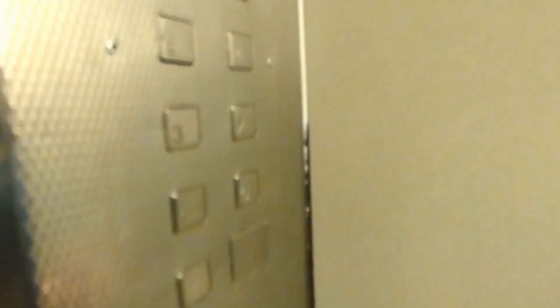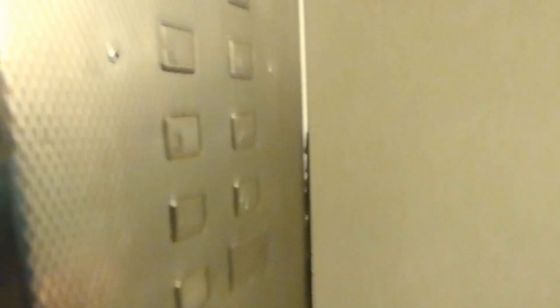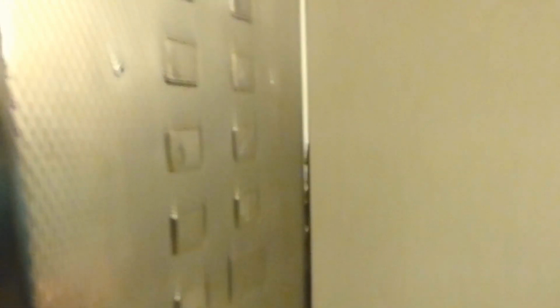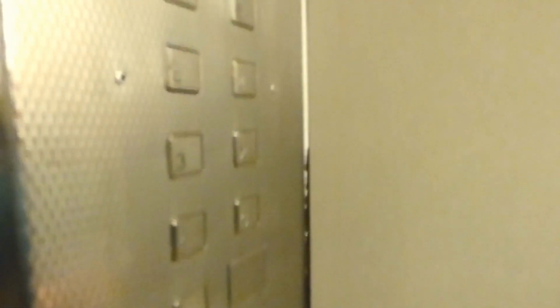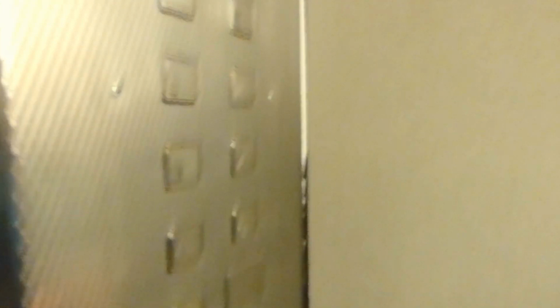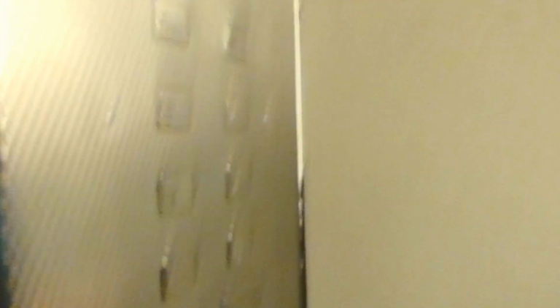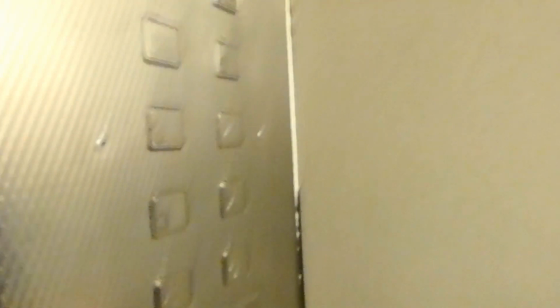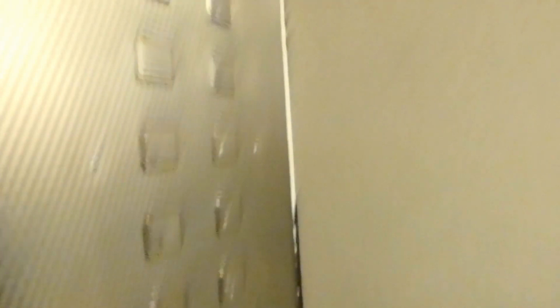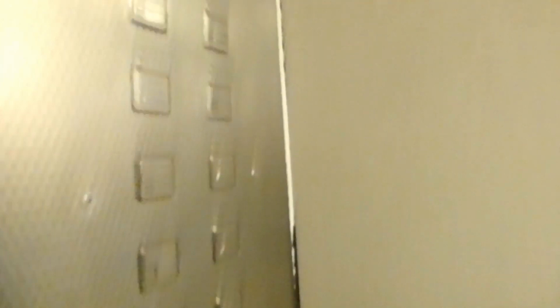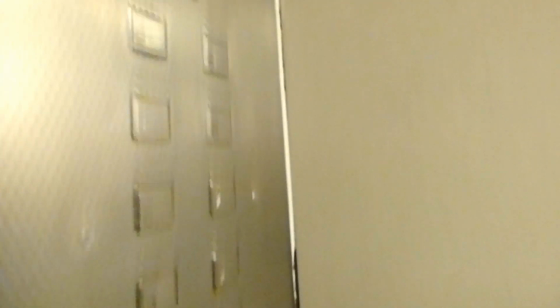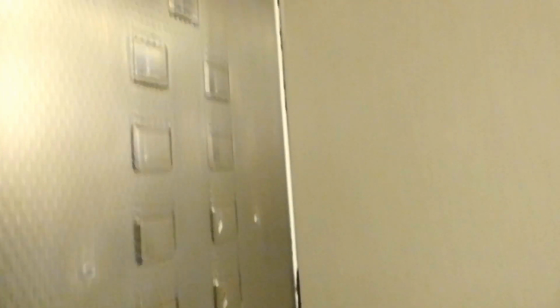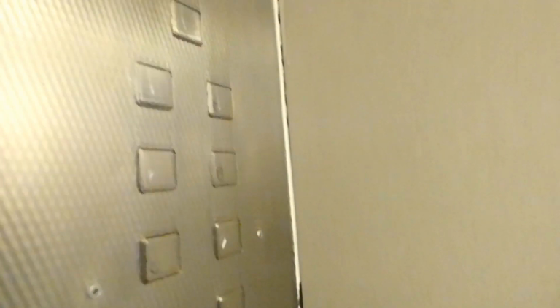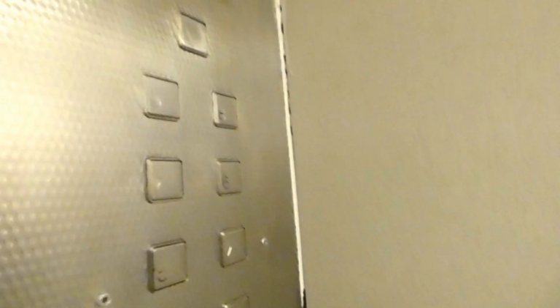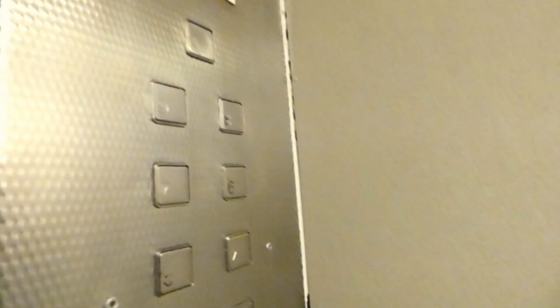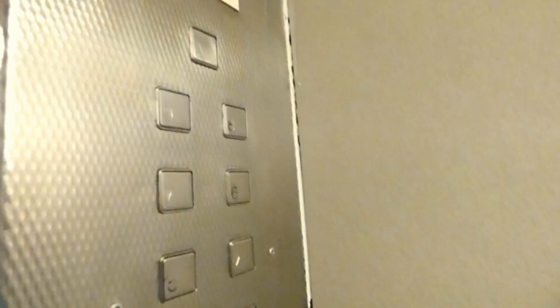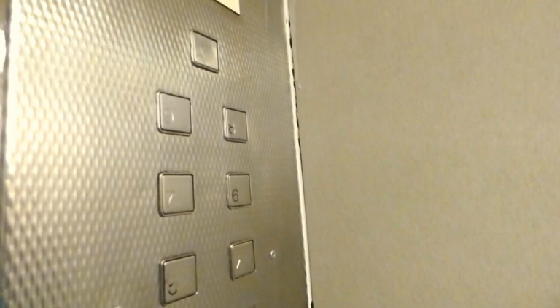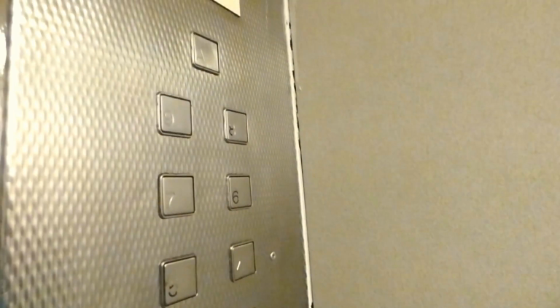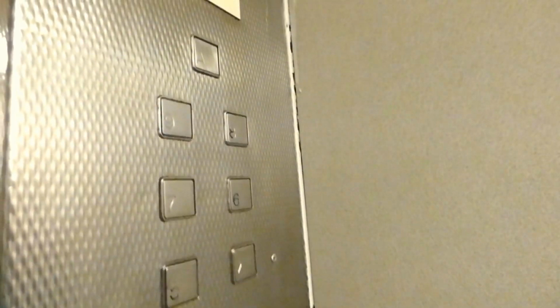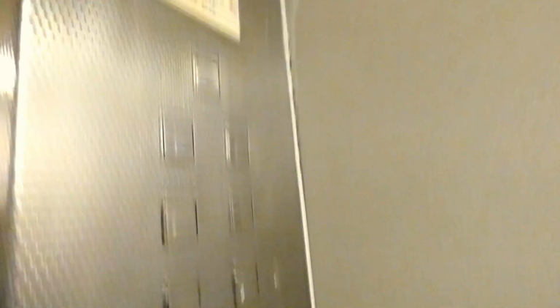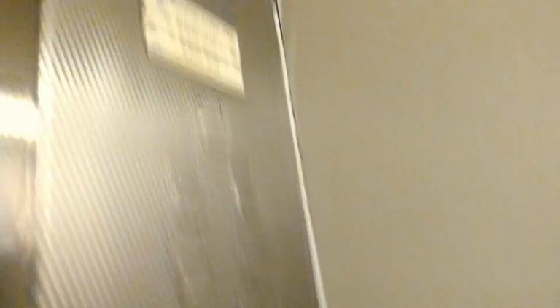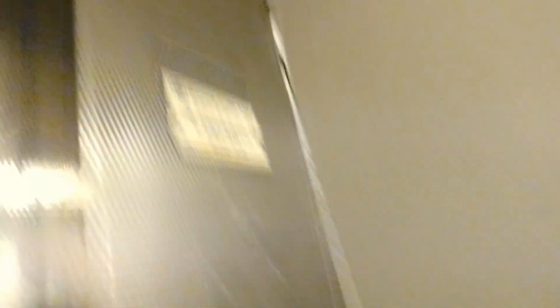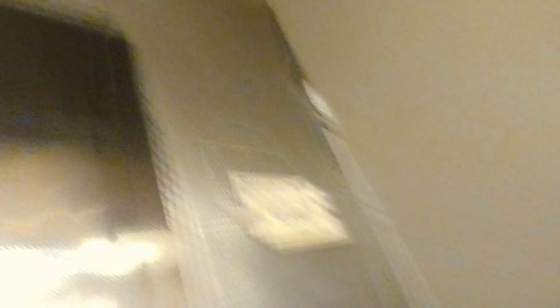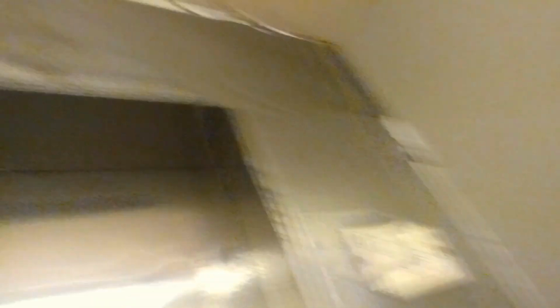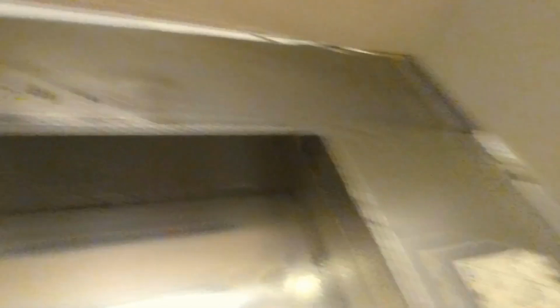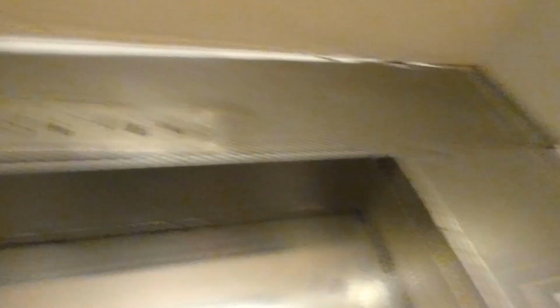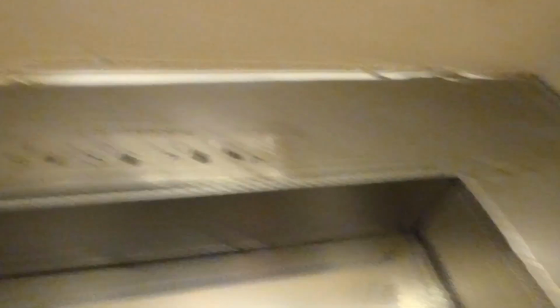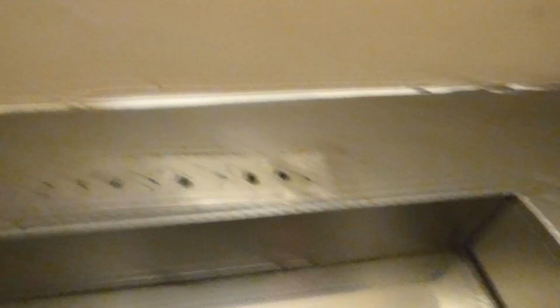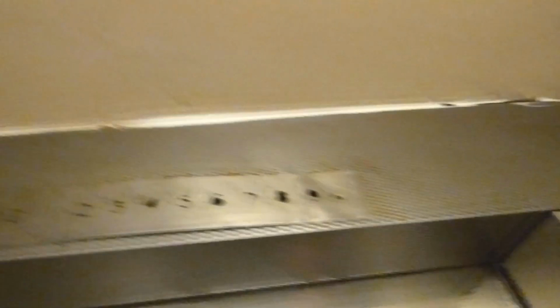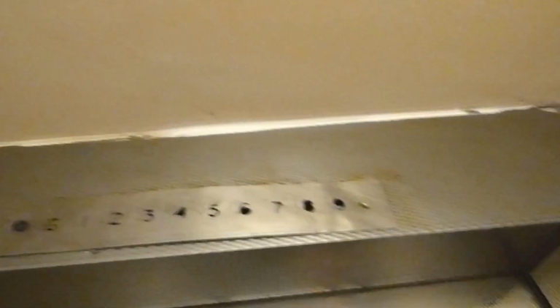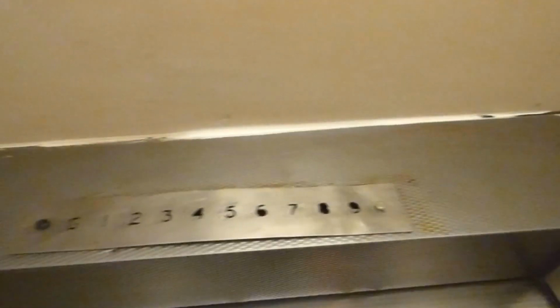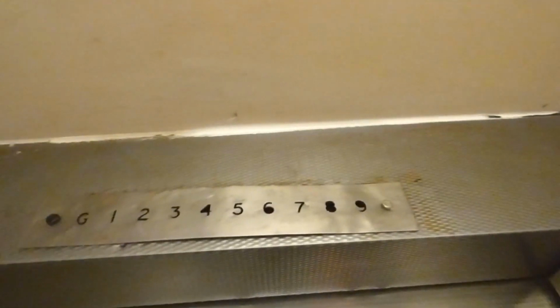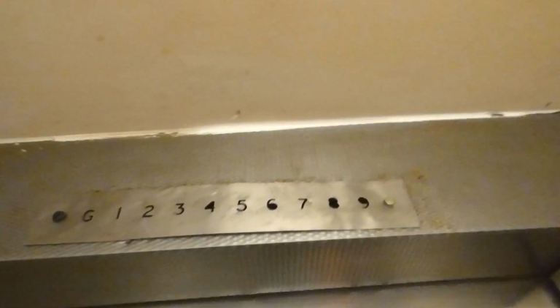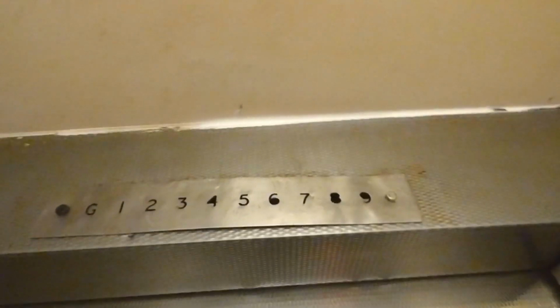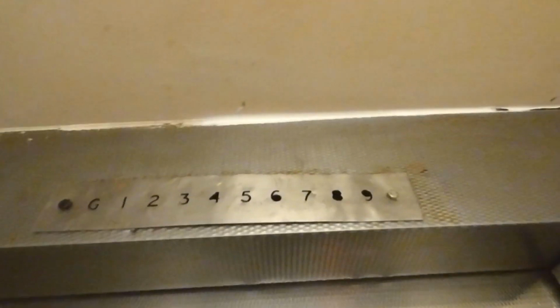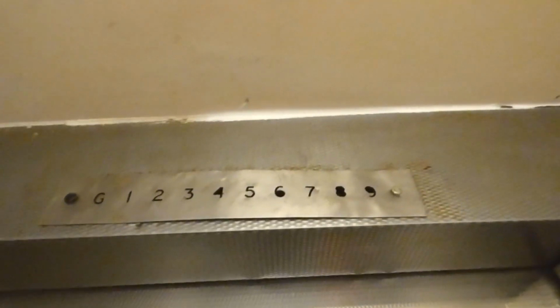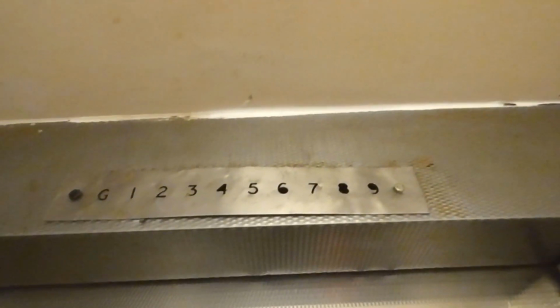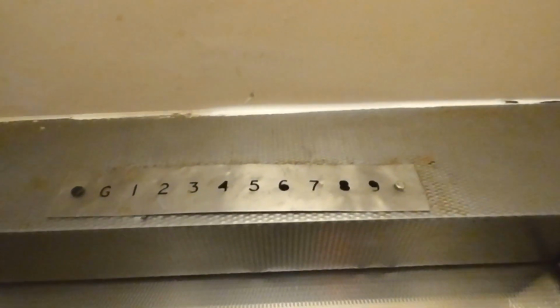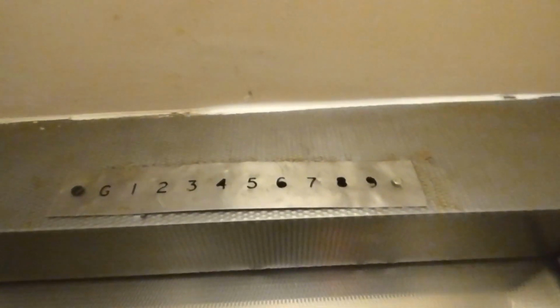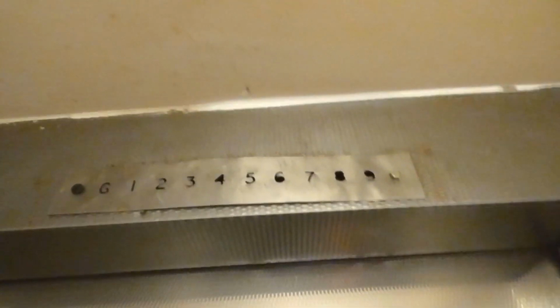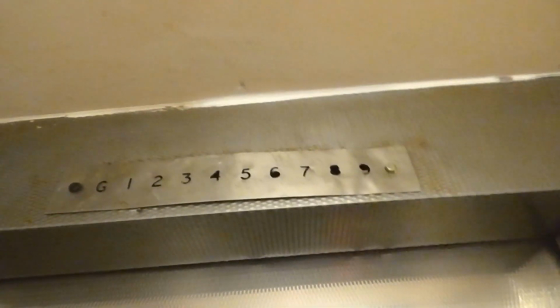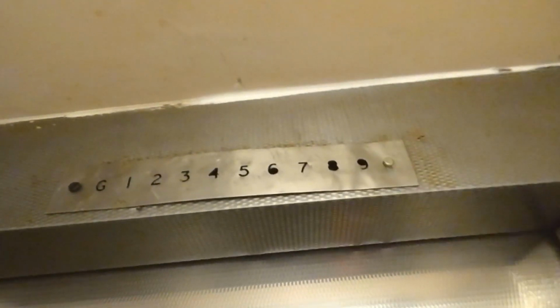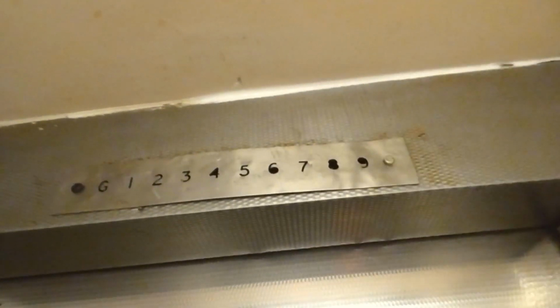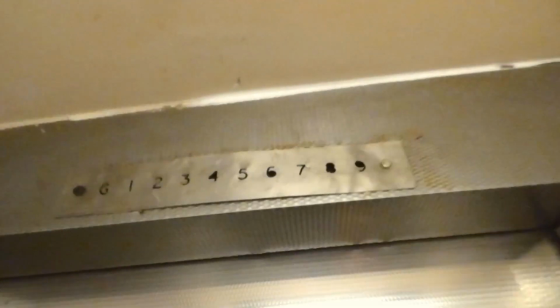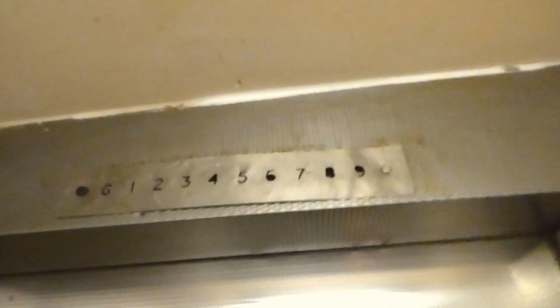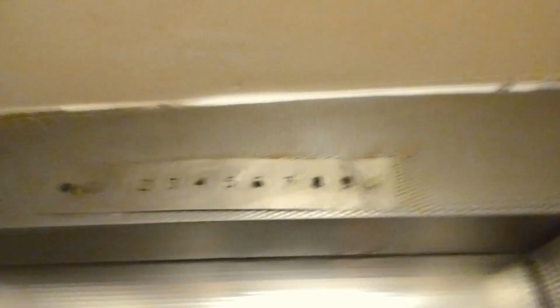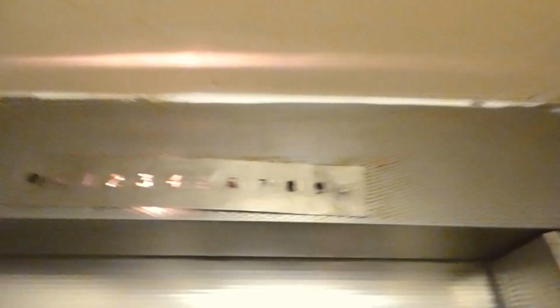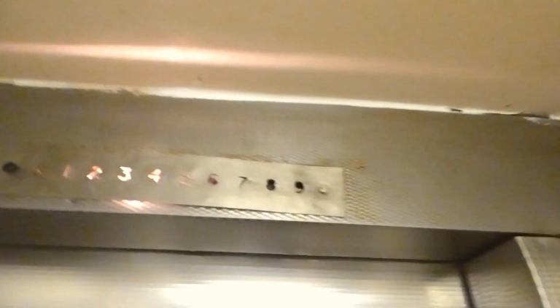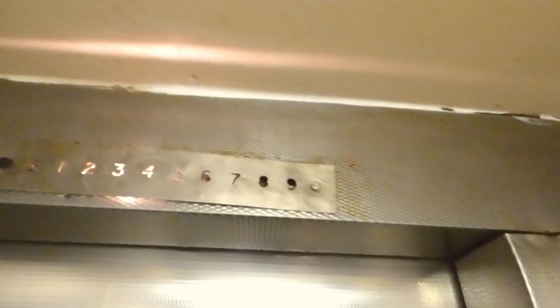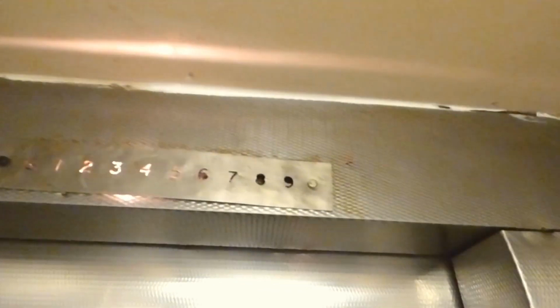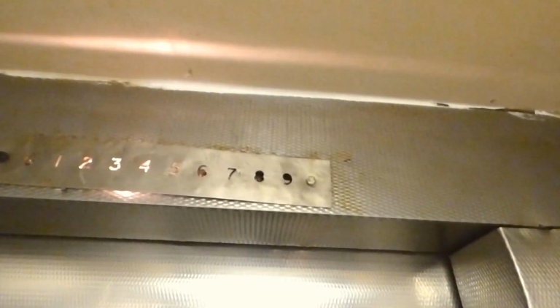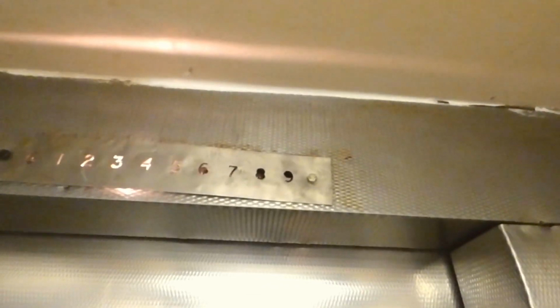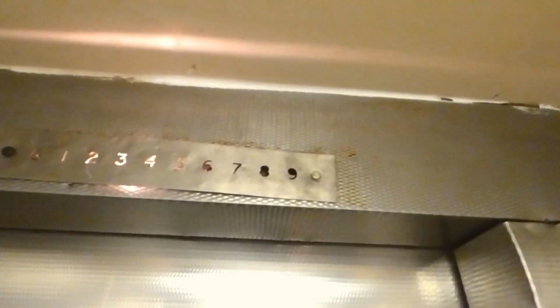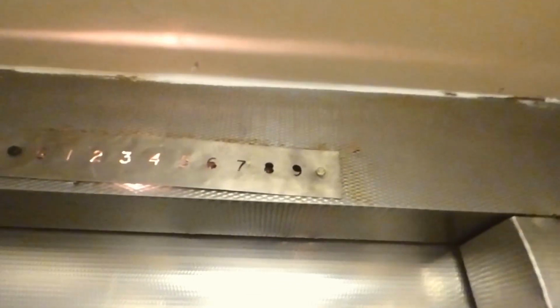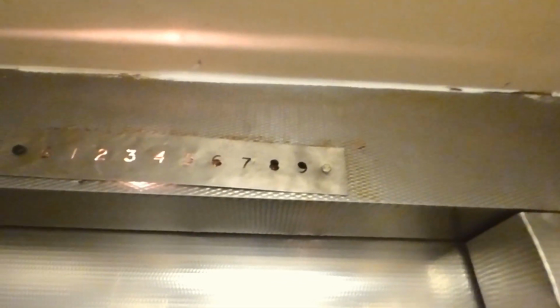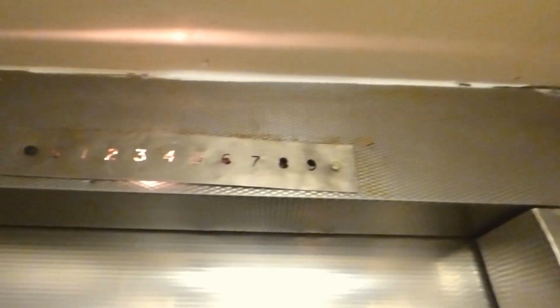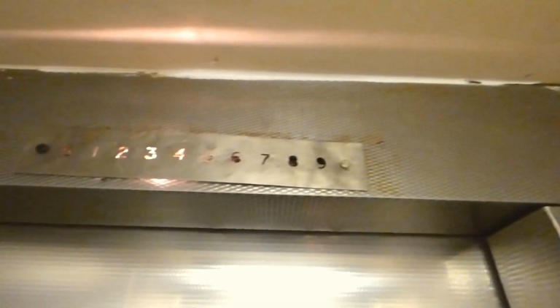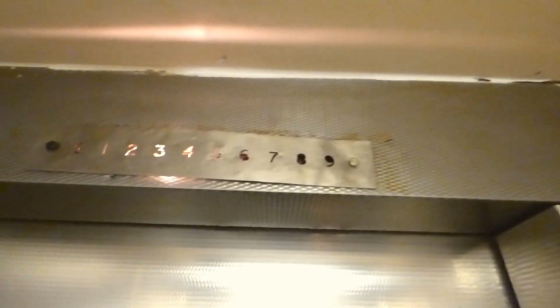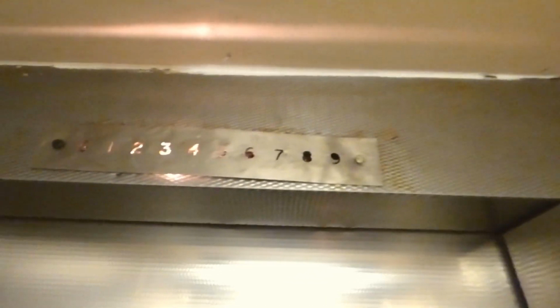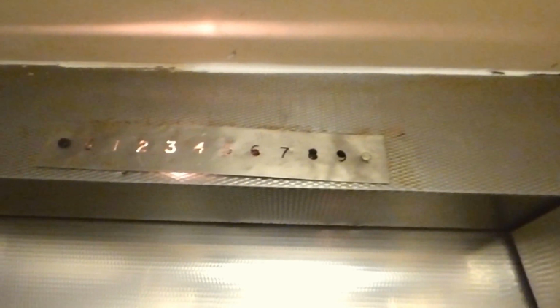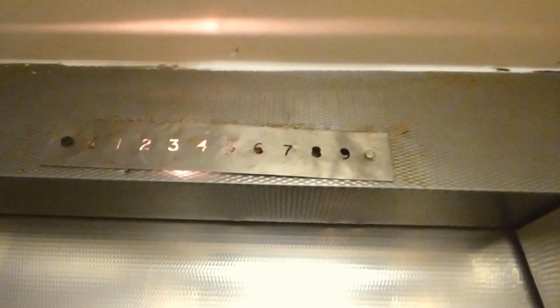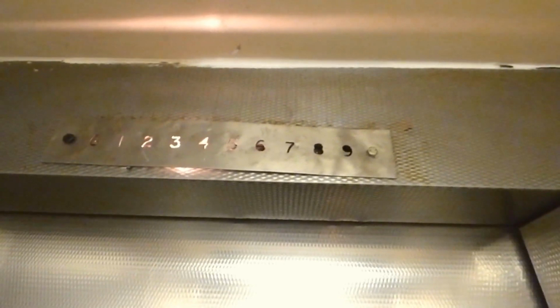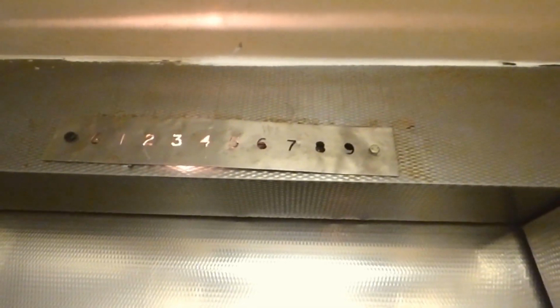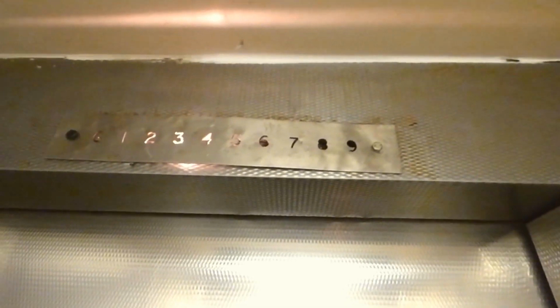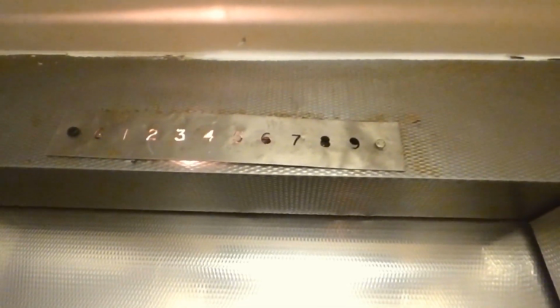In this lift, interestingly, the indicator only works on the odd-numbered floors. On the even-numbered floors, the indicator's broken.